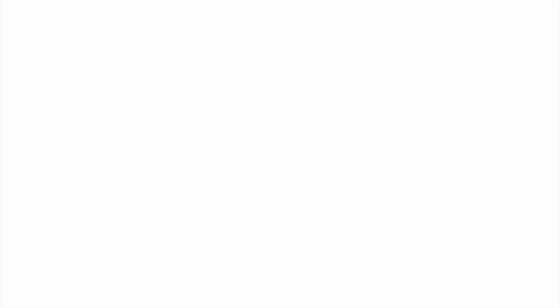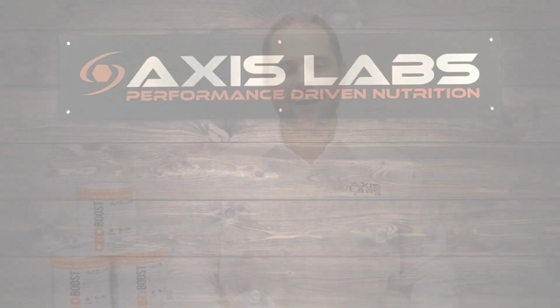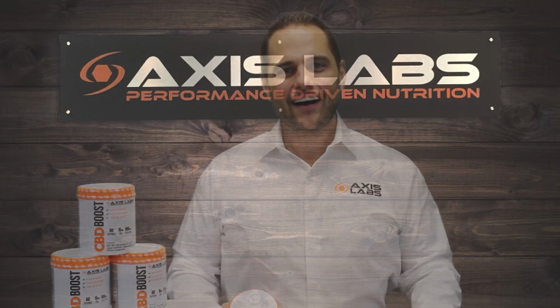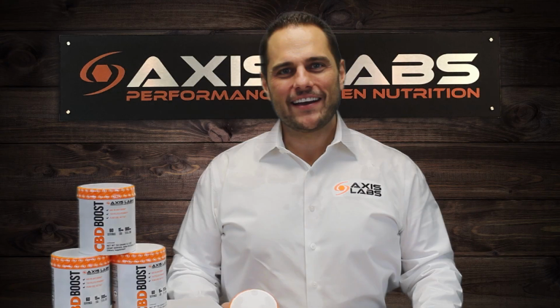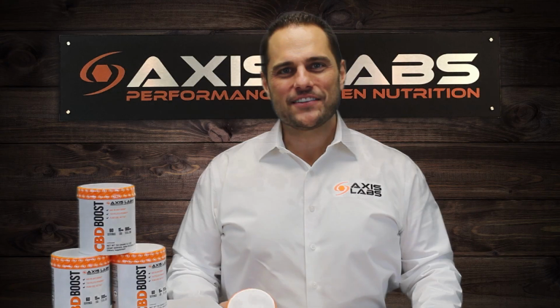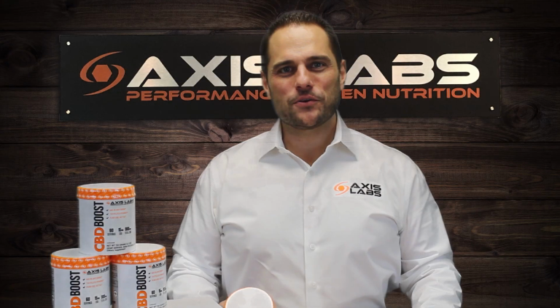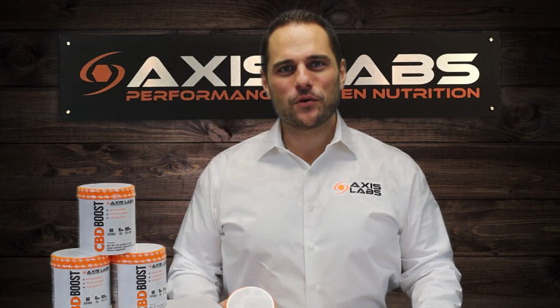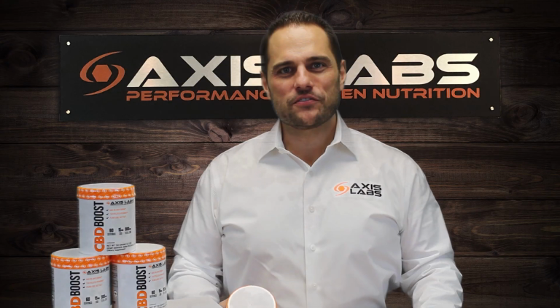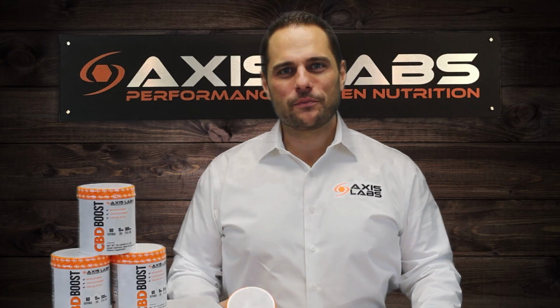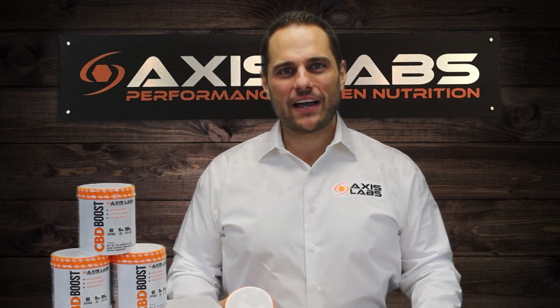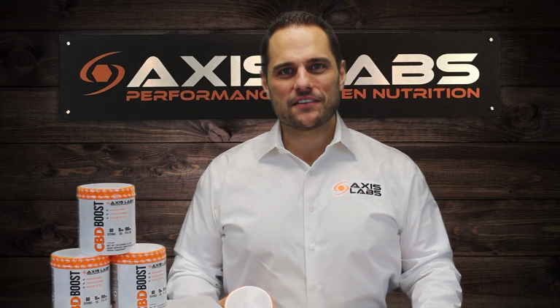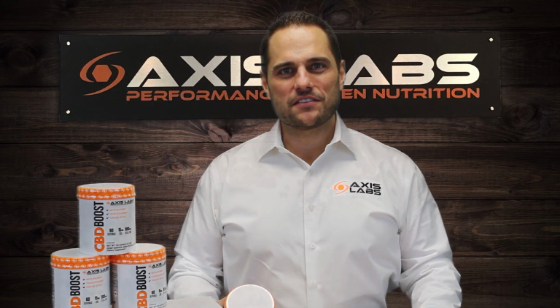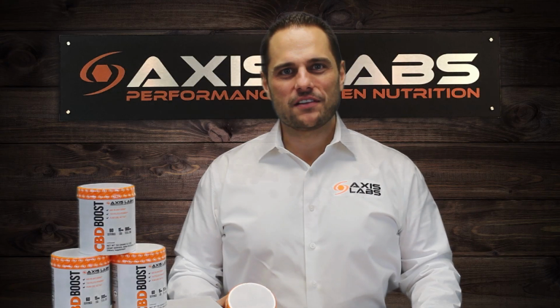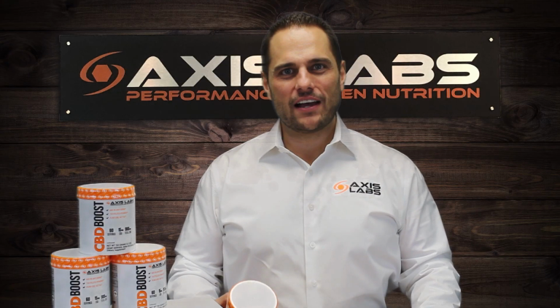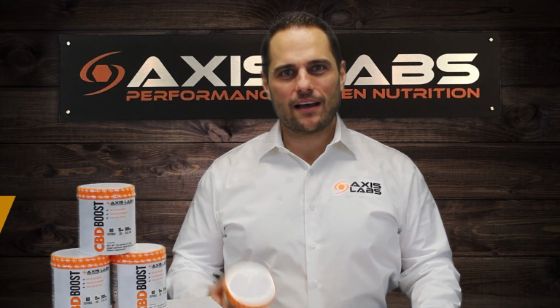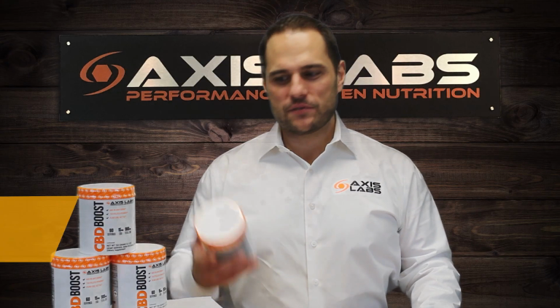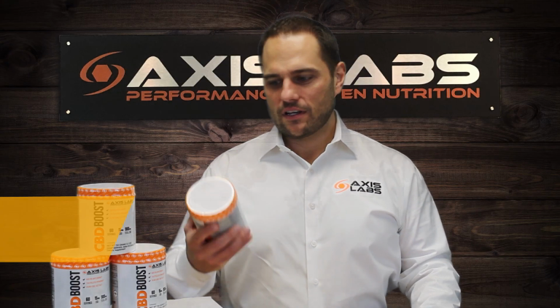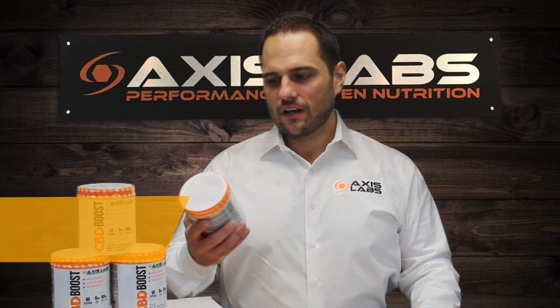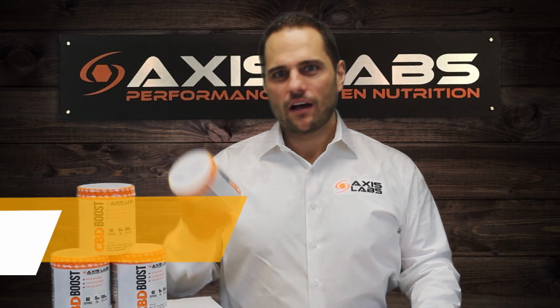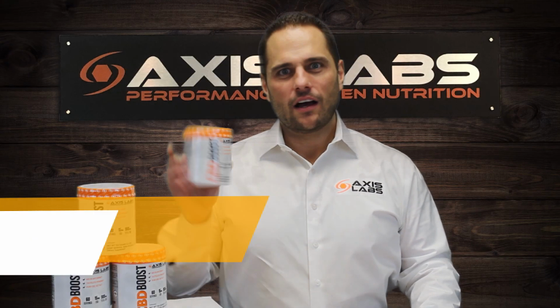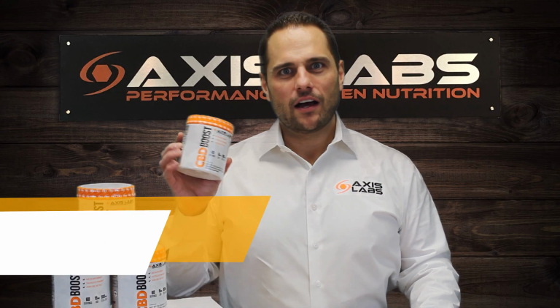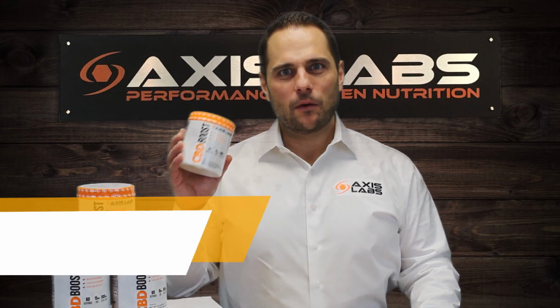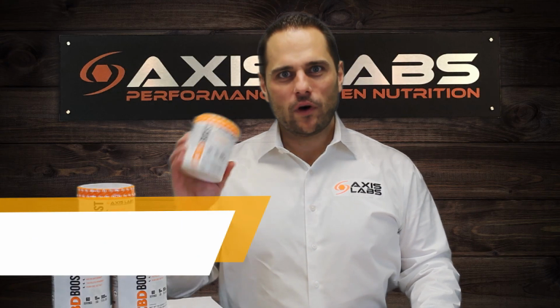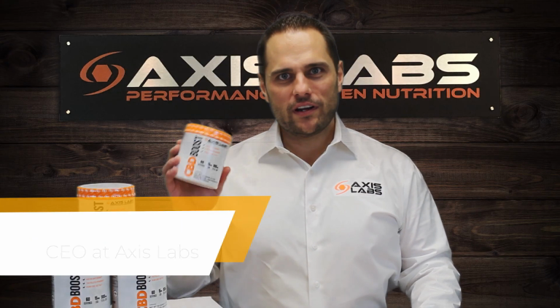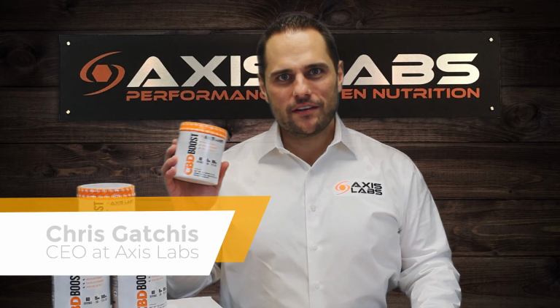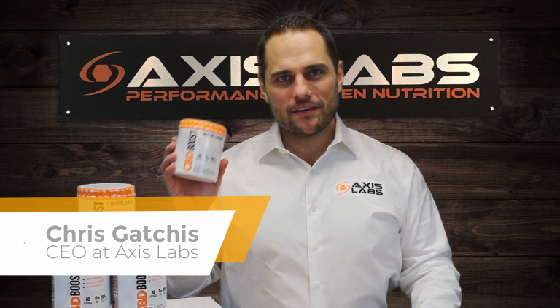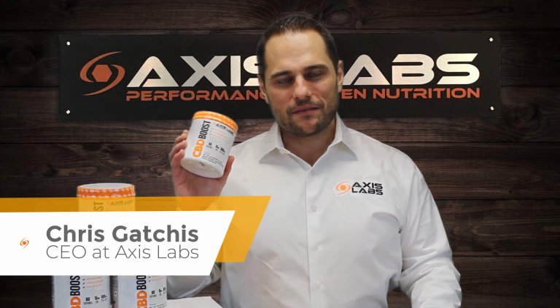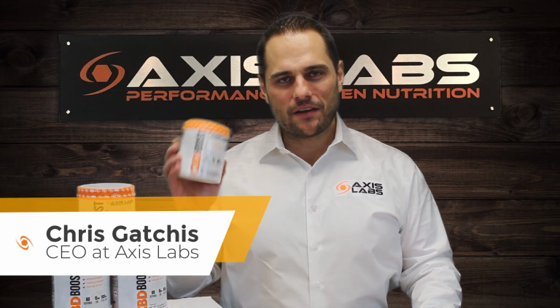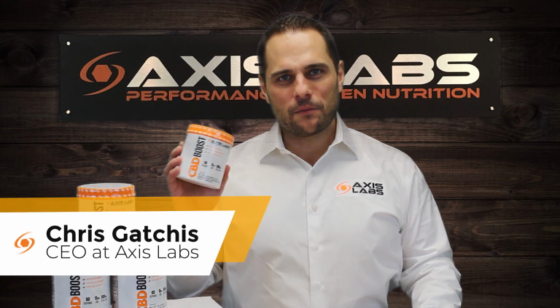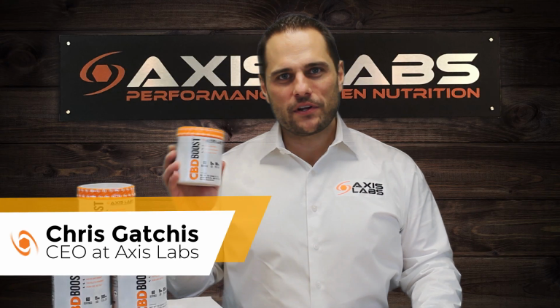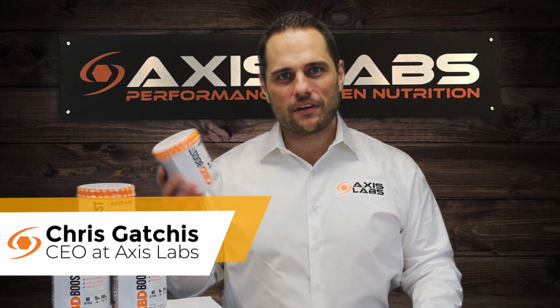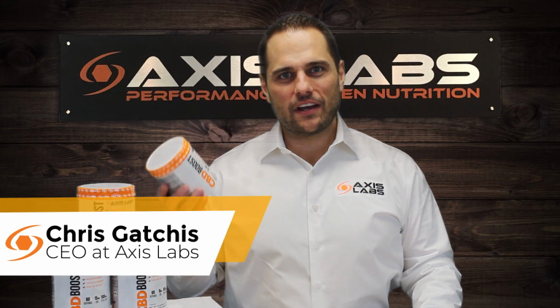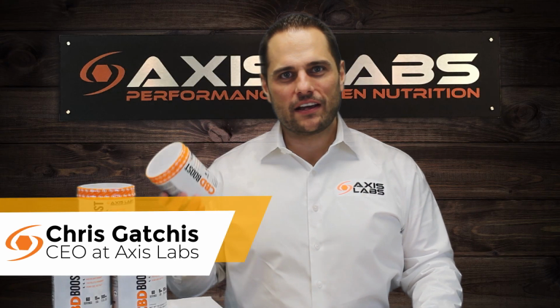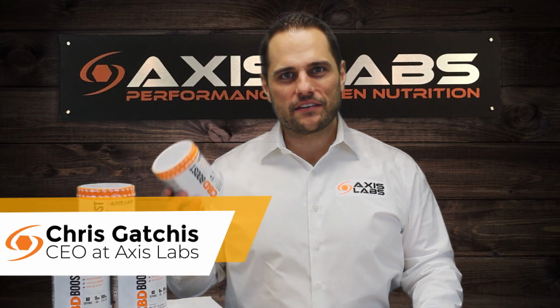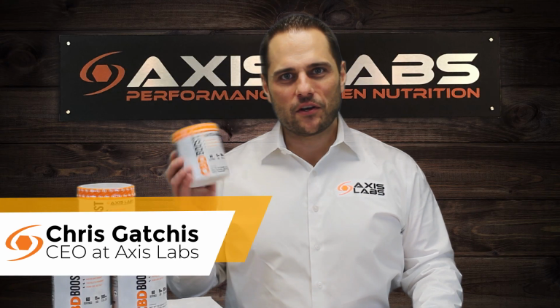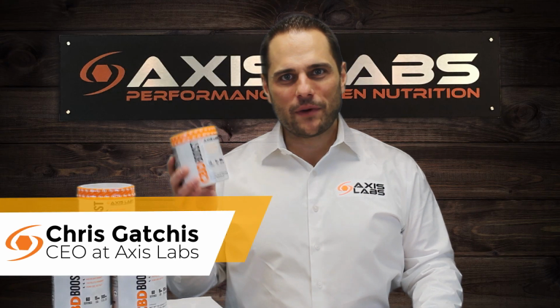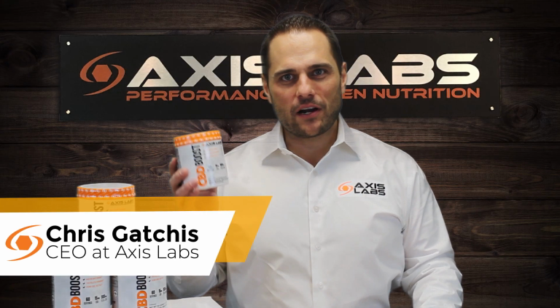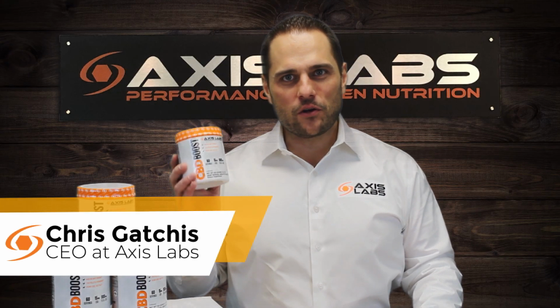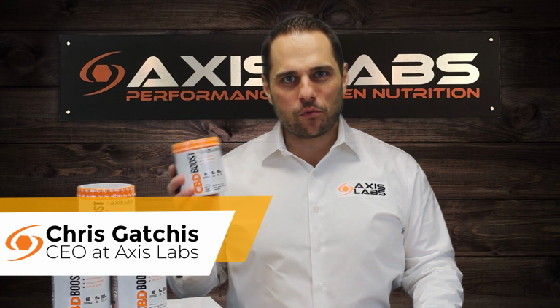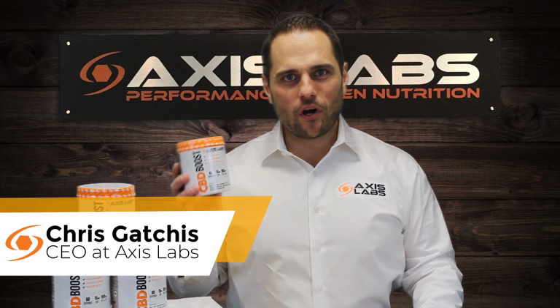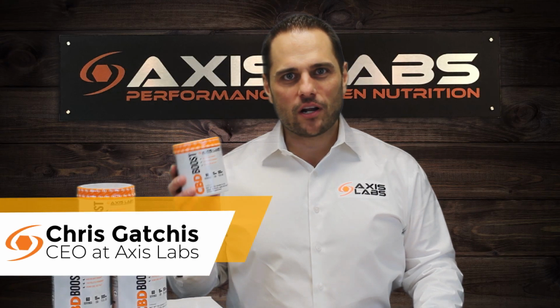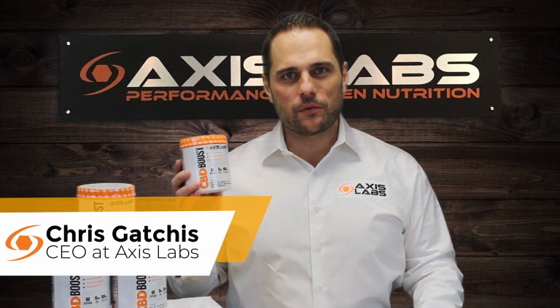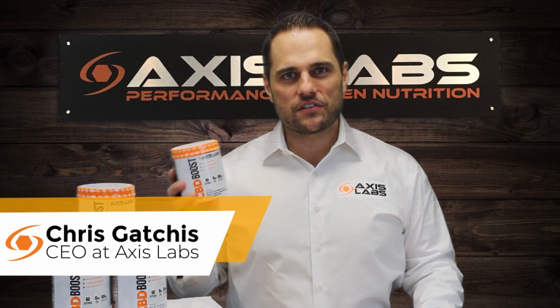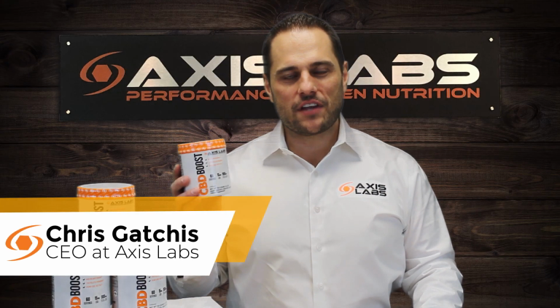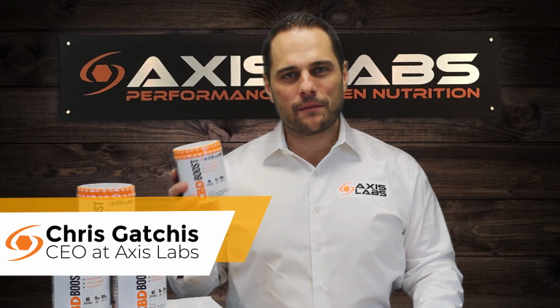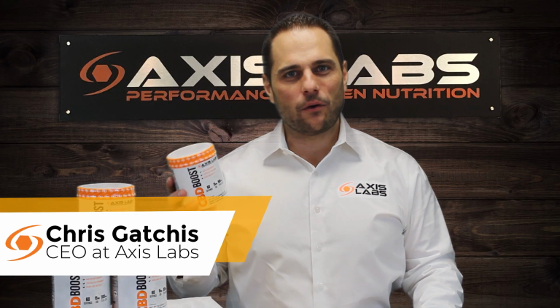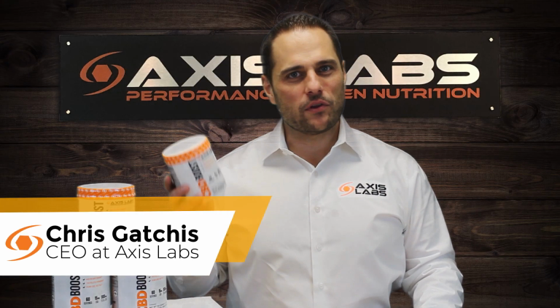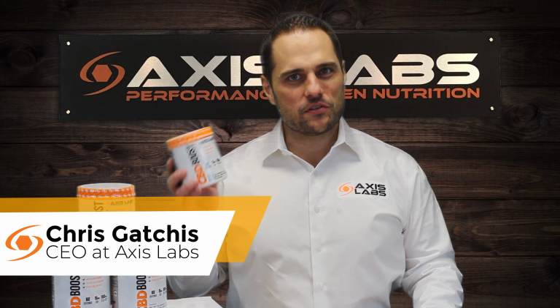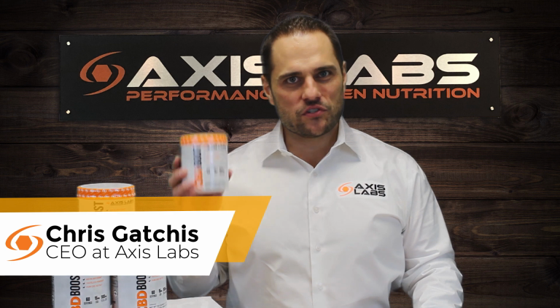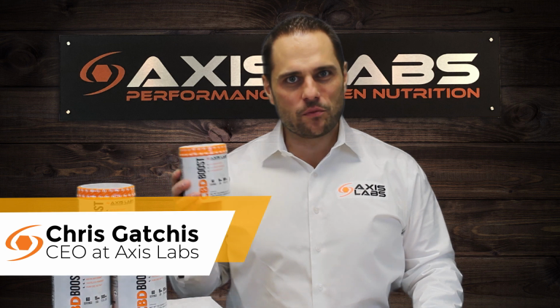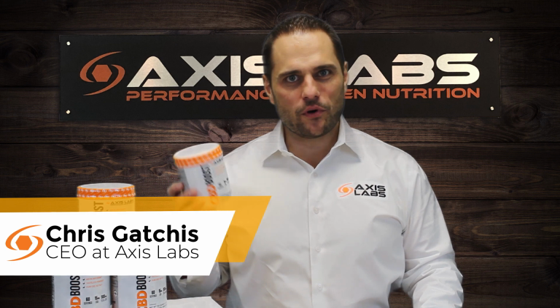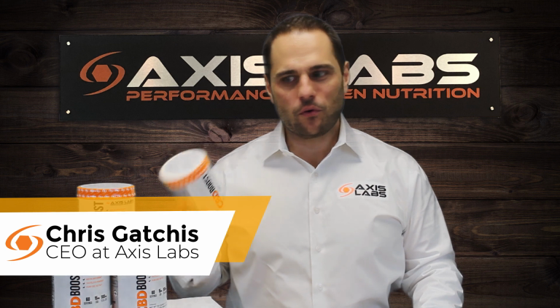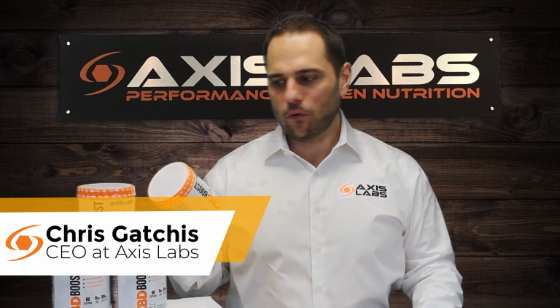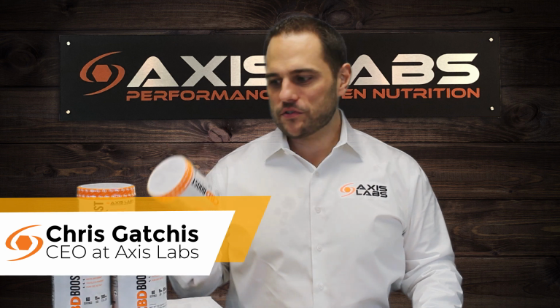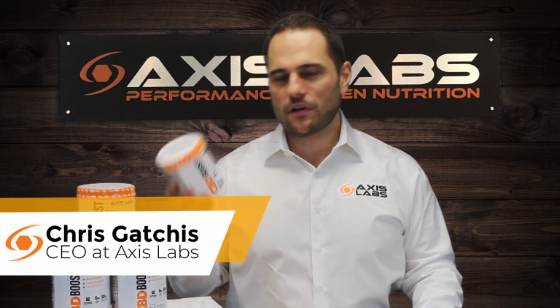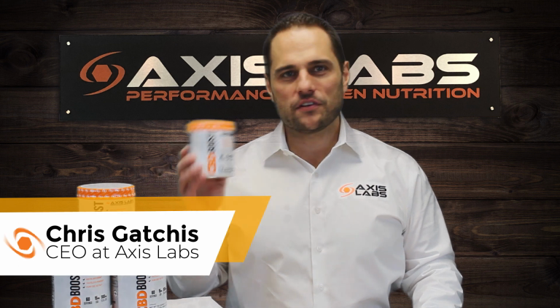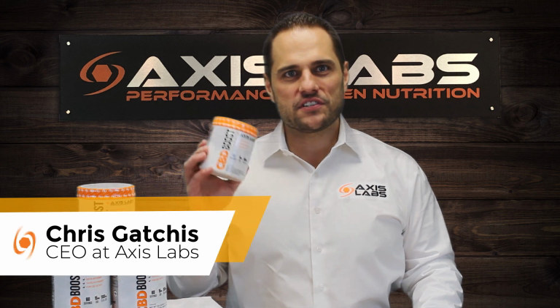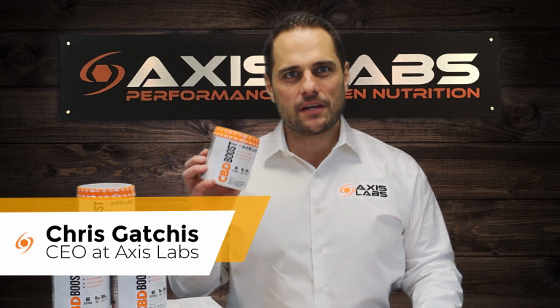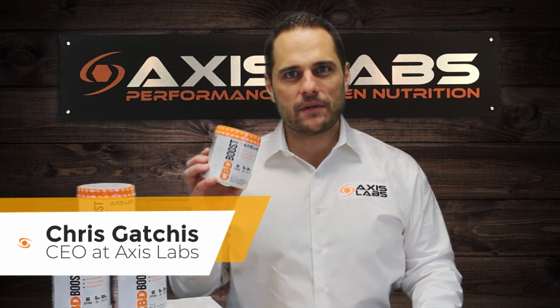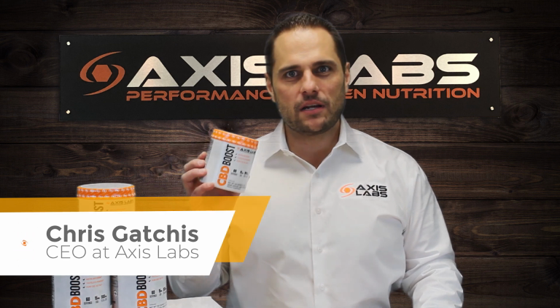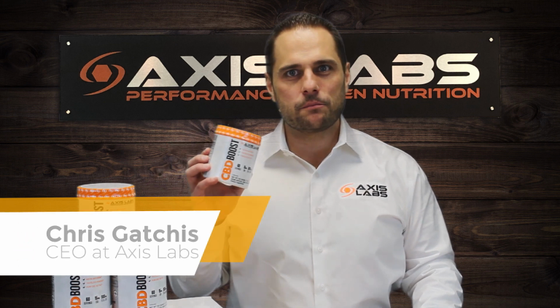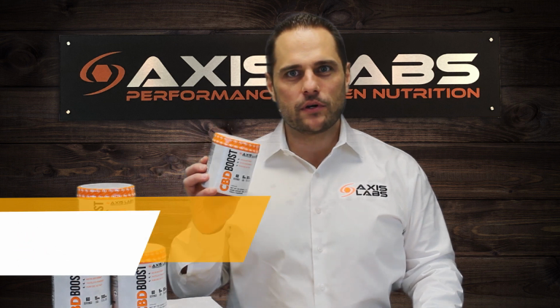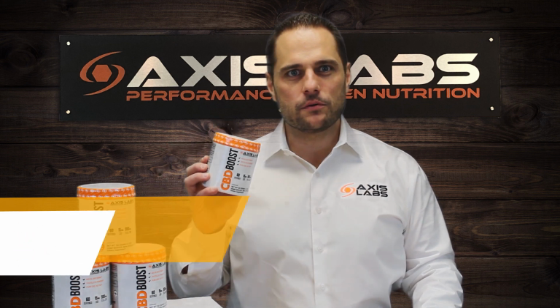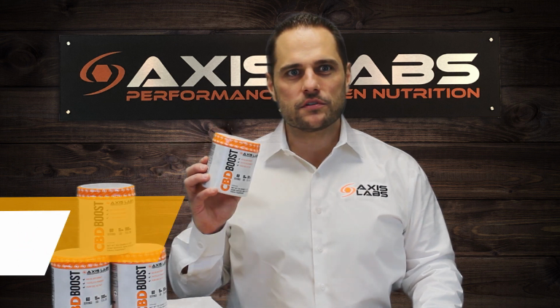Hi, it's Chris from Axis Labs. I wanted to come to you today and tell you about a new product we just came out with. It's super cool. It's called CBD Boost.